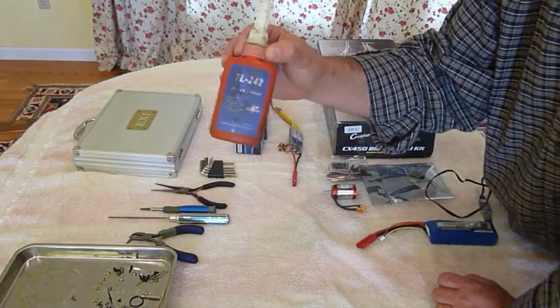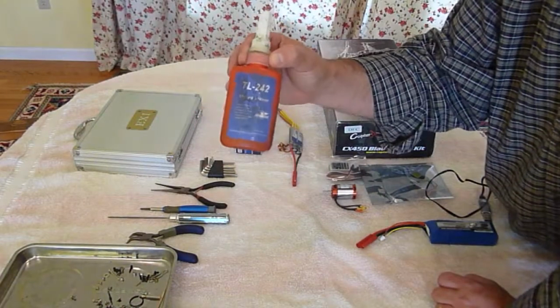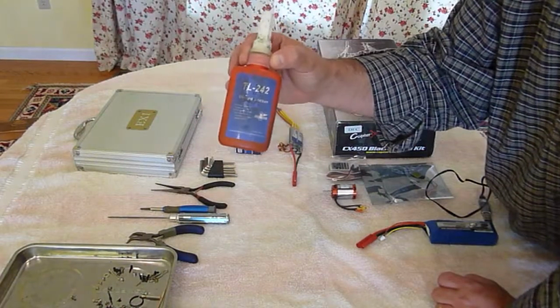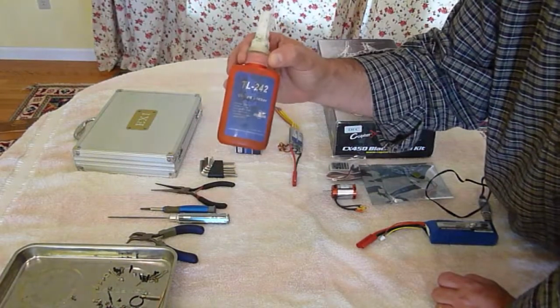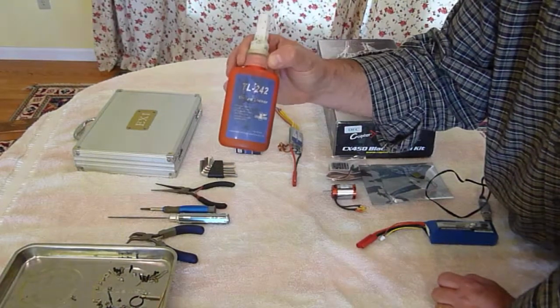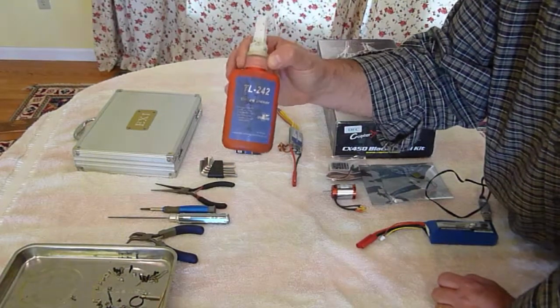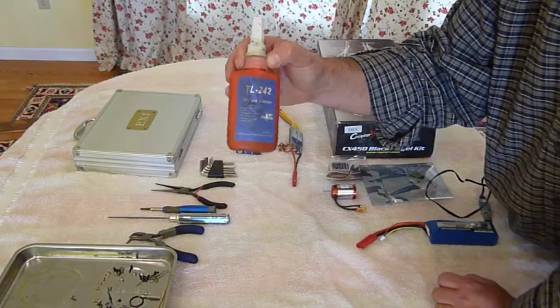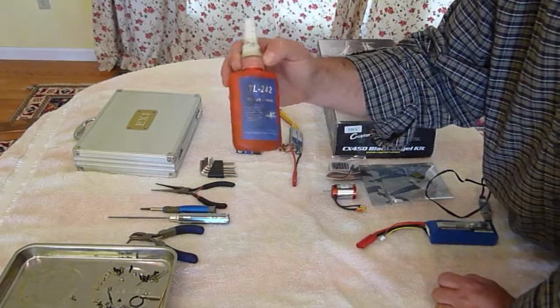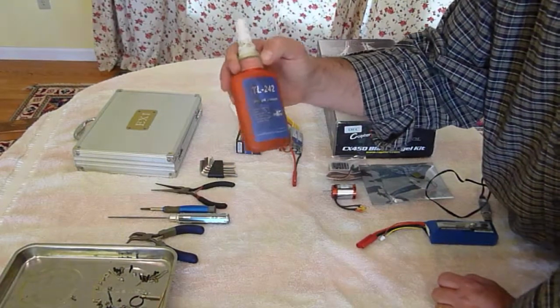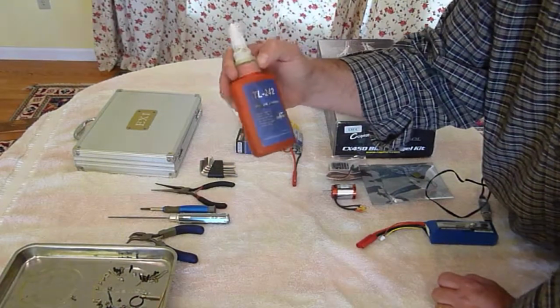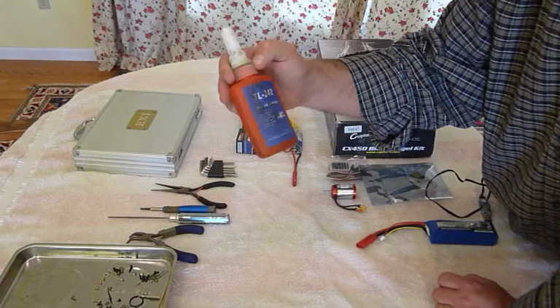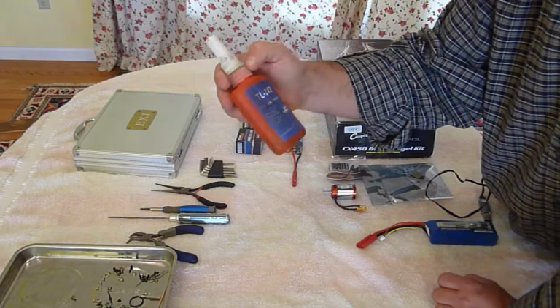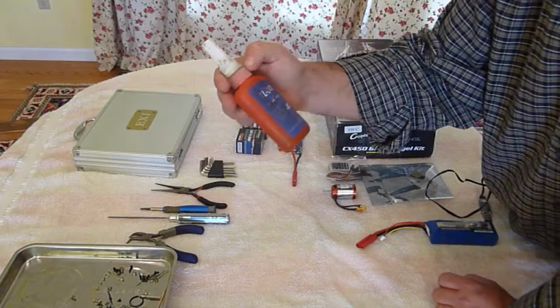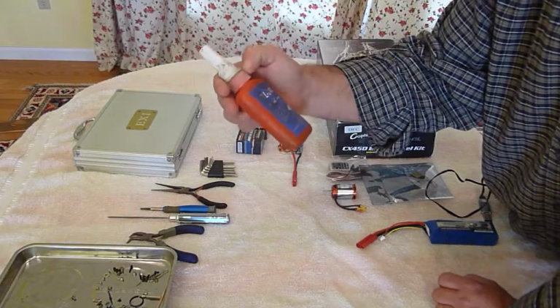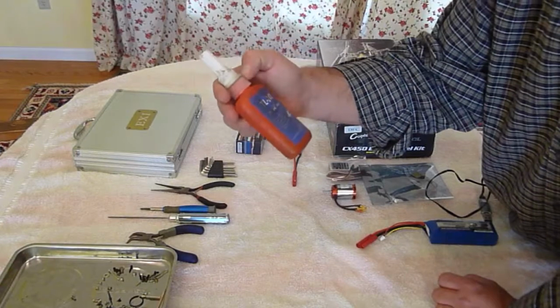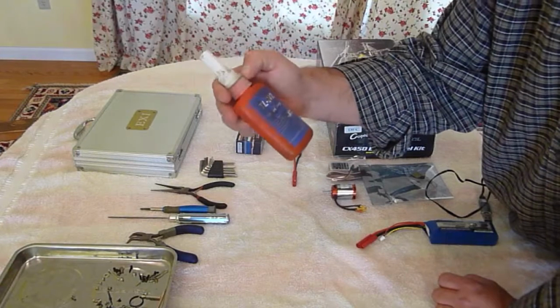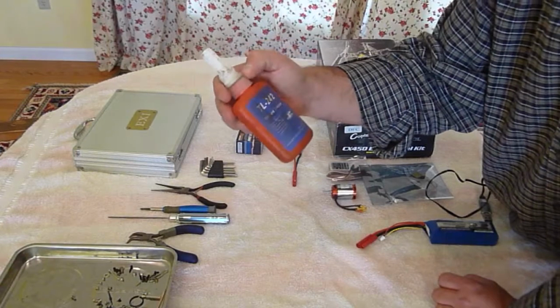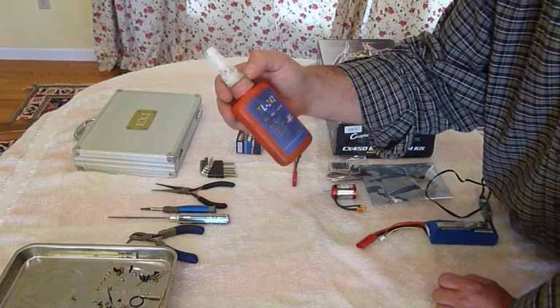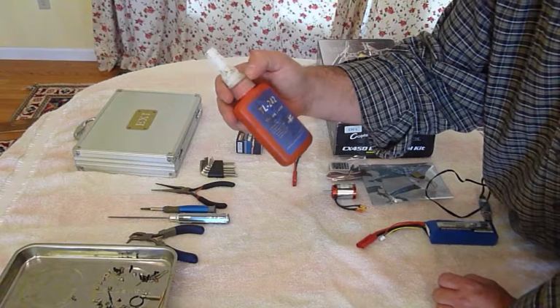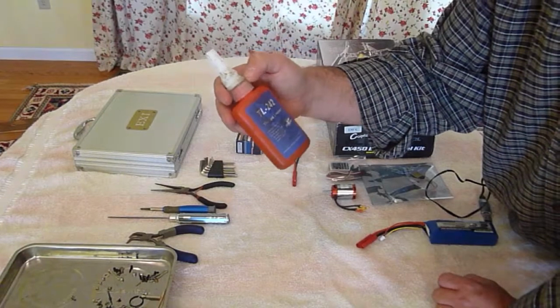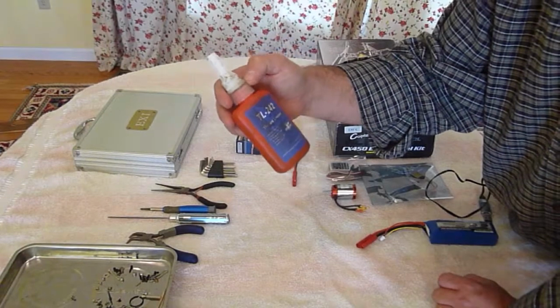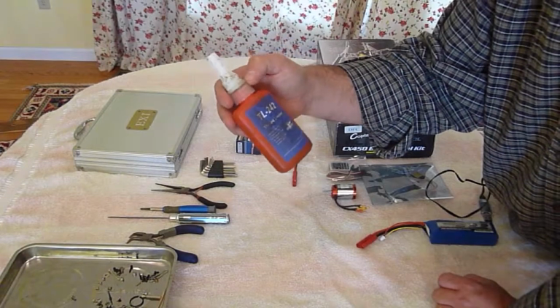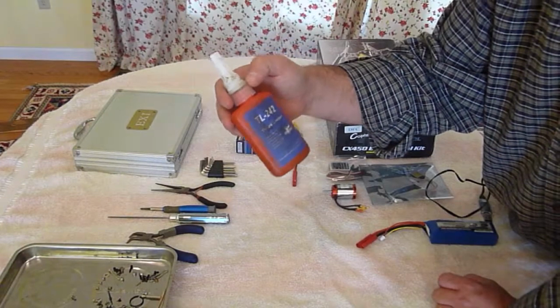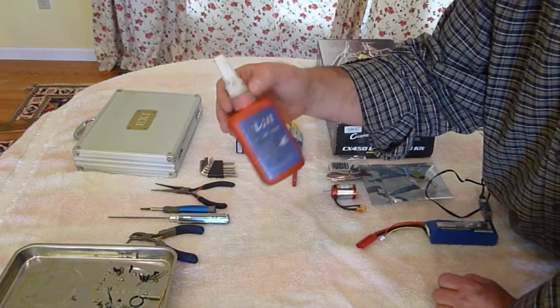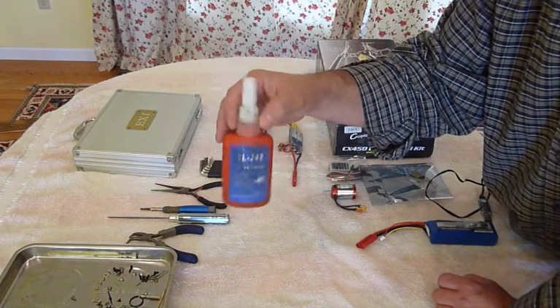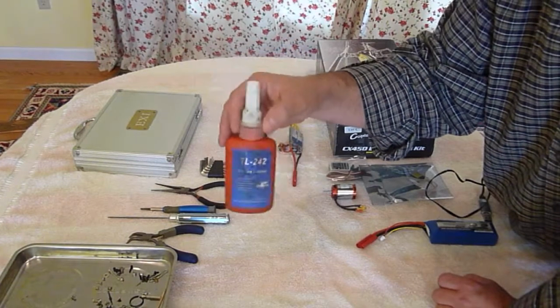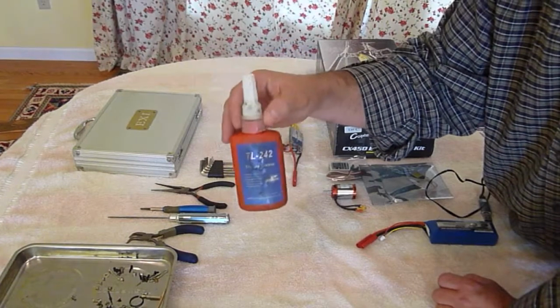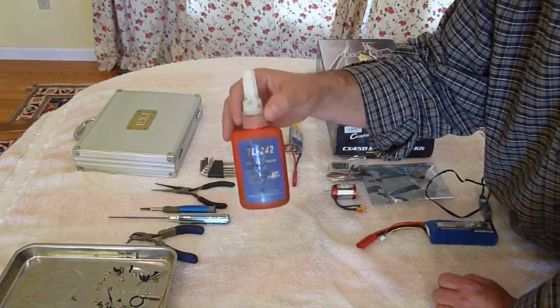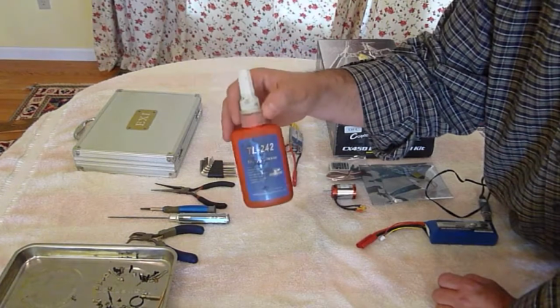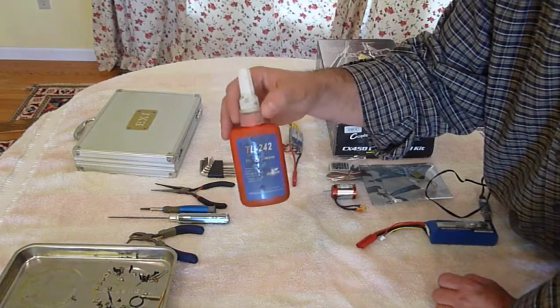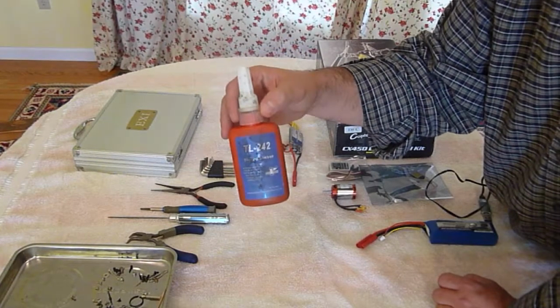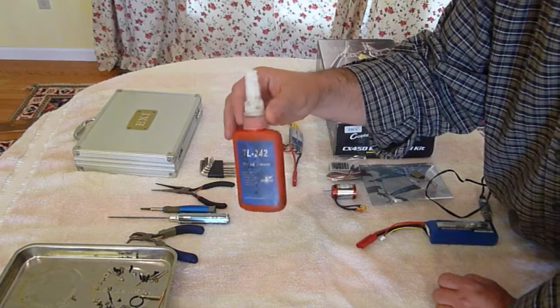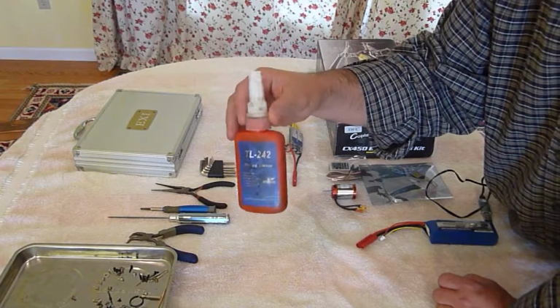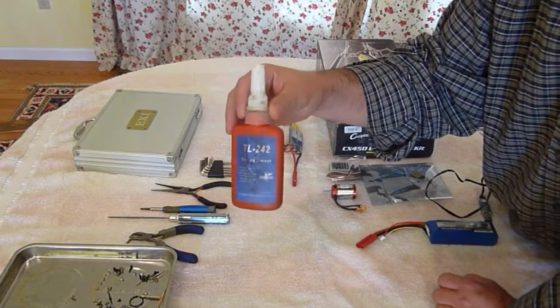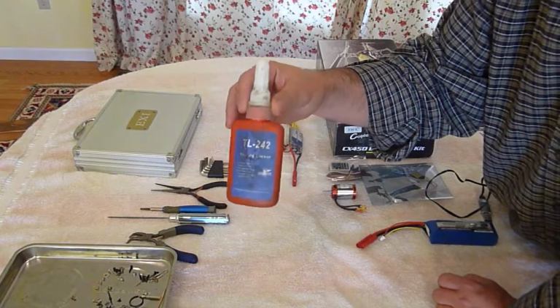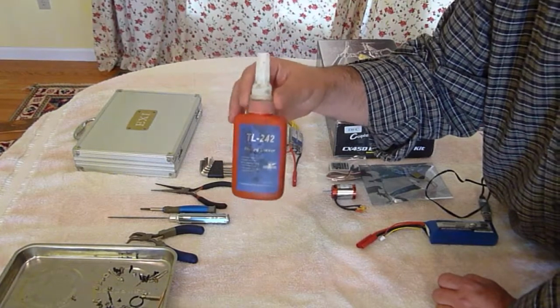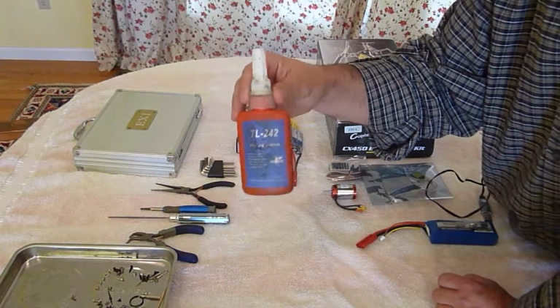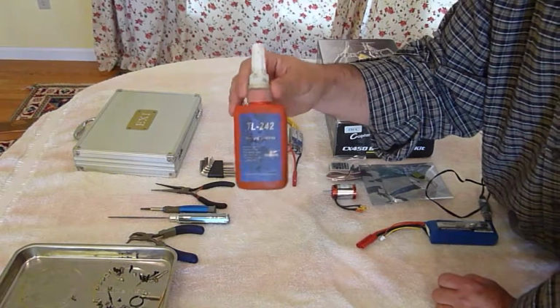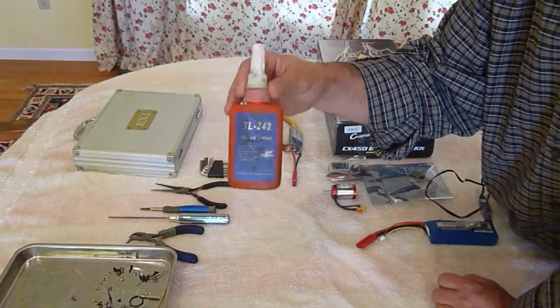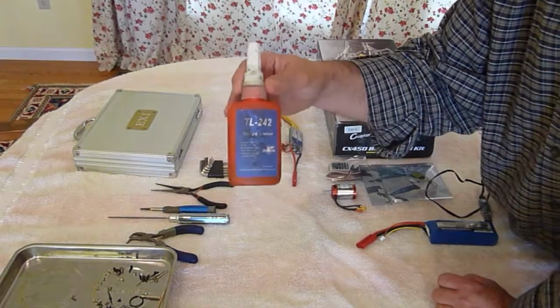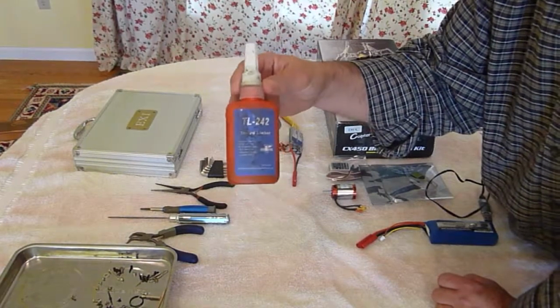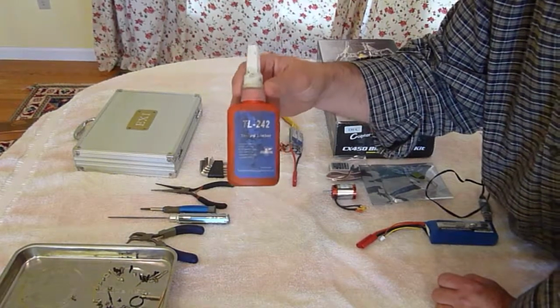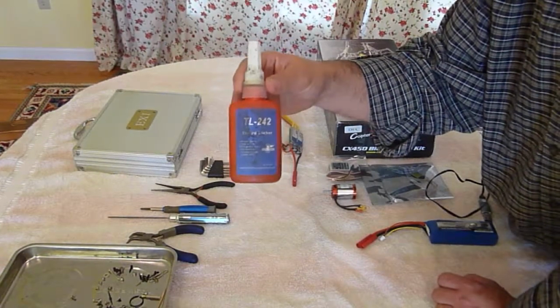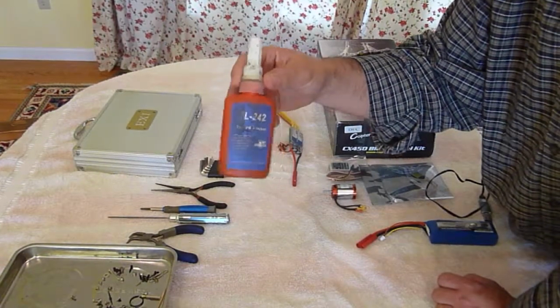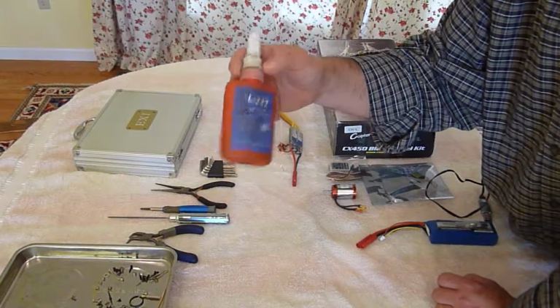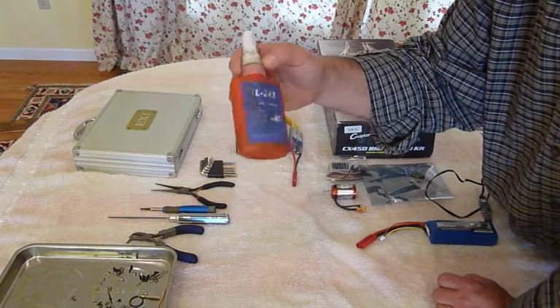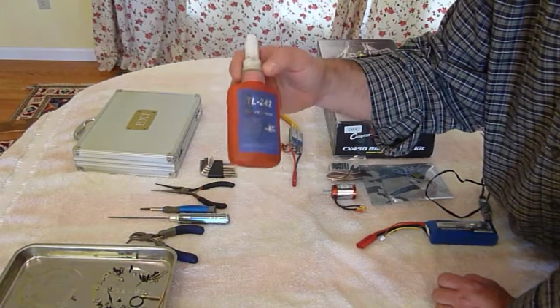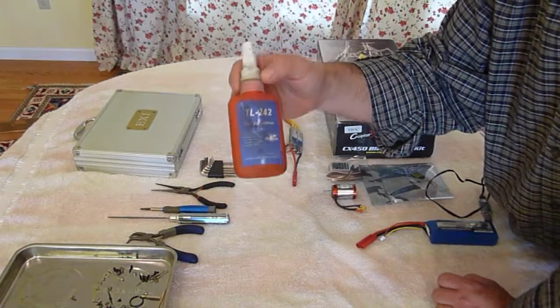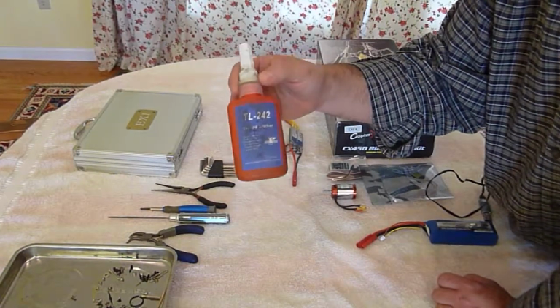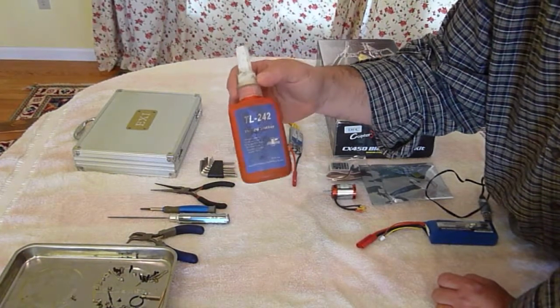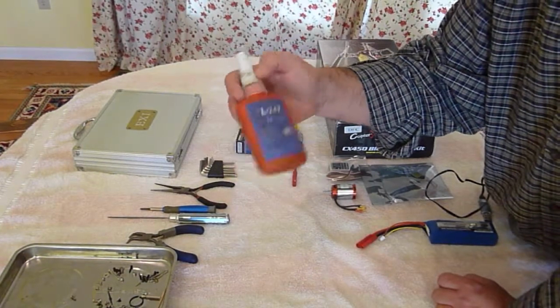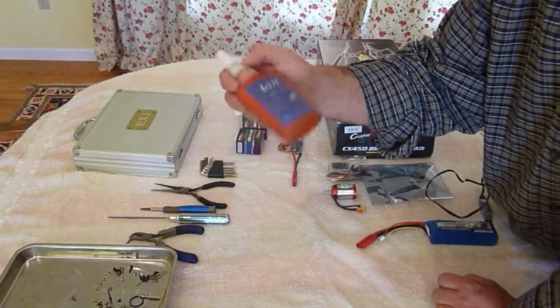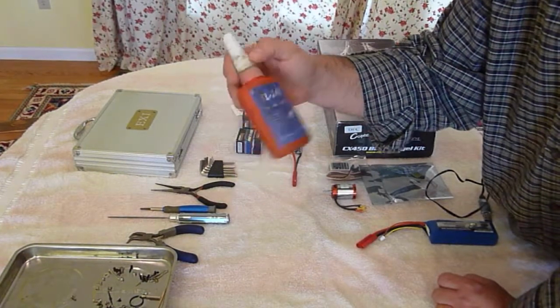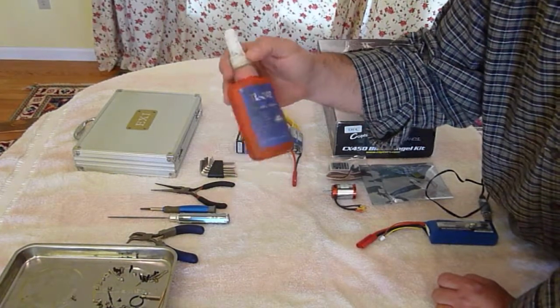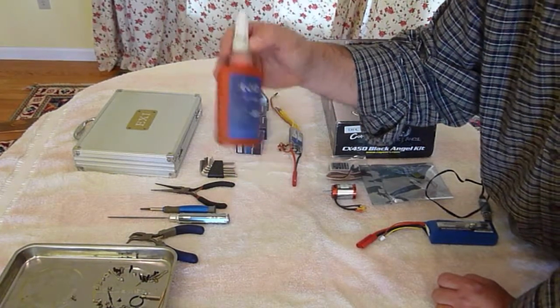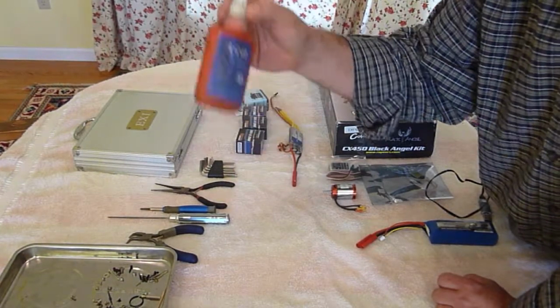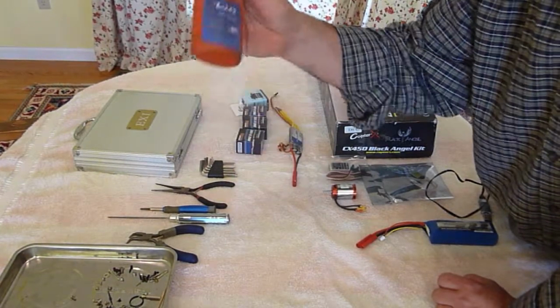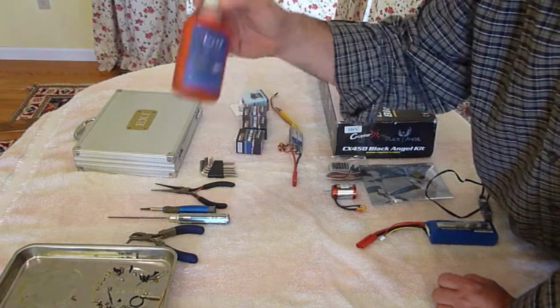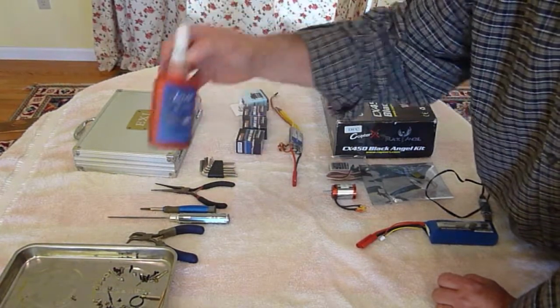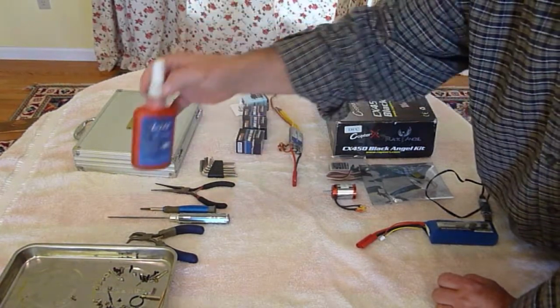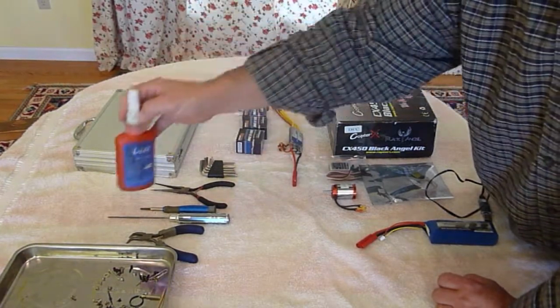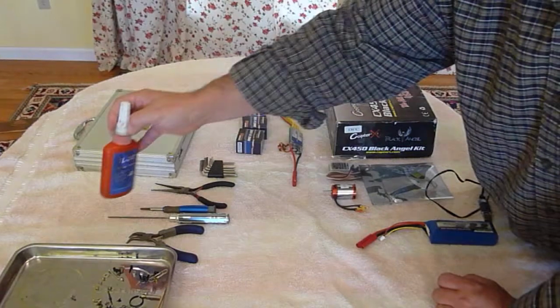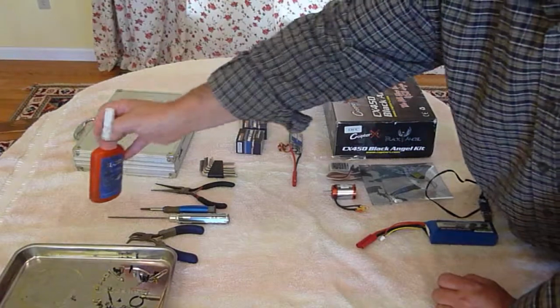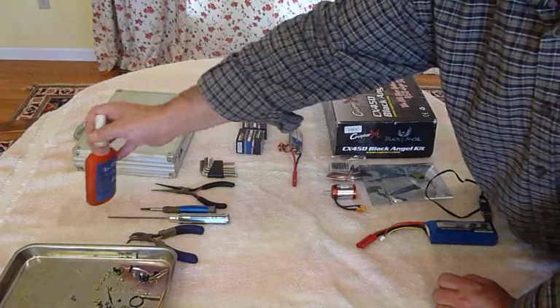Threadlocker — I got this from Hobby King. This Teal 242 works great. I think it was only a couple of dollars.